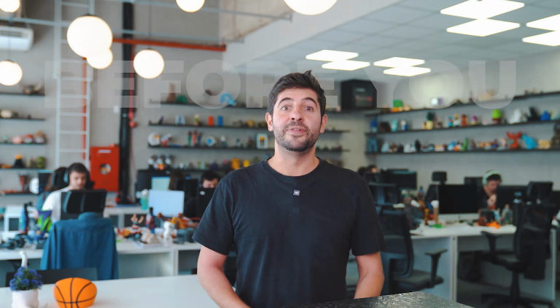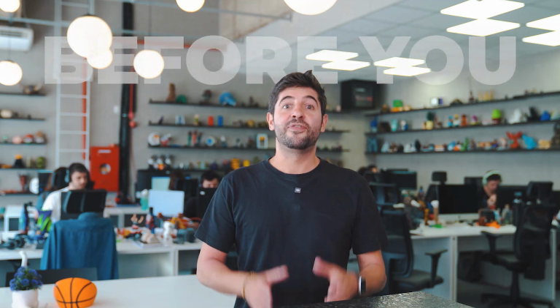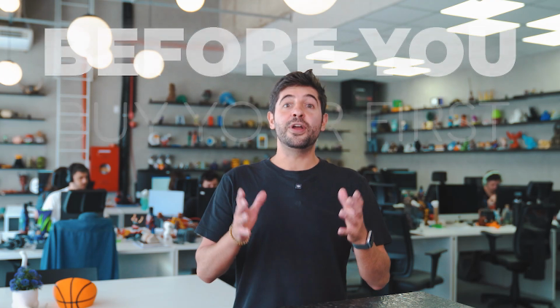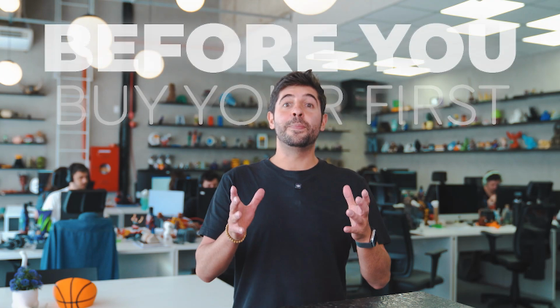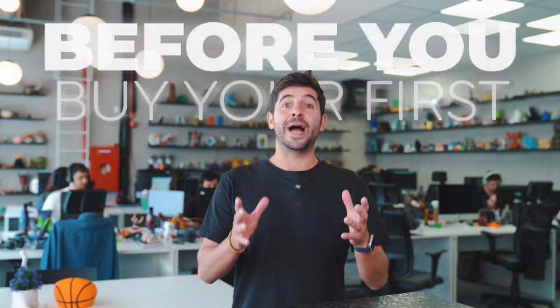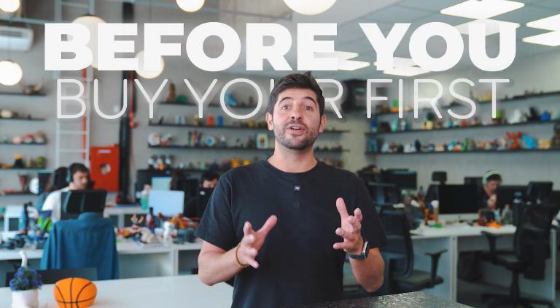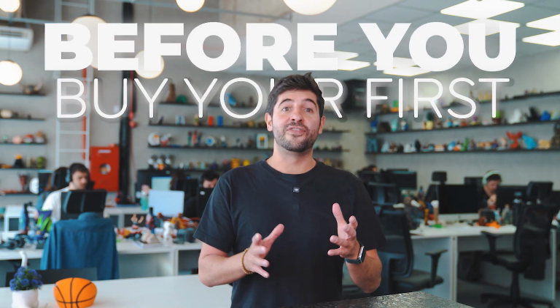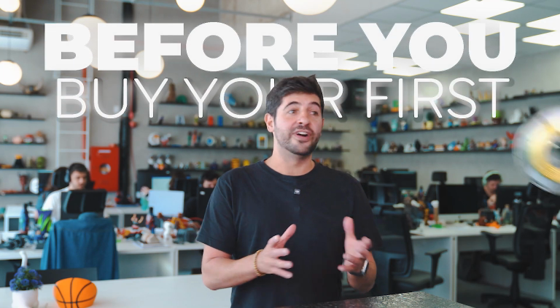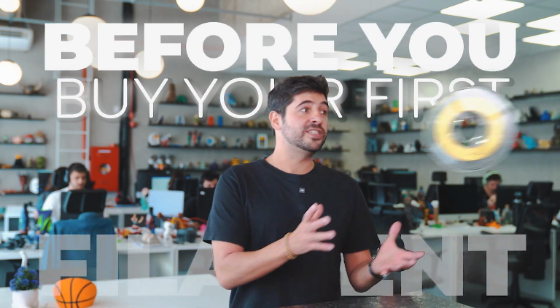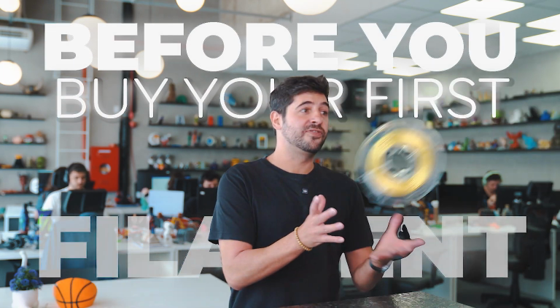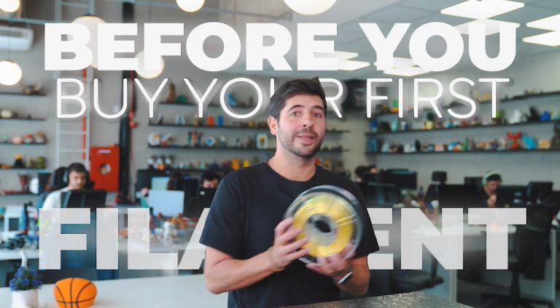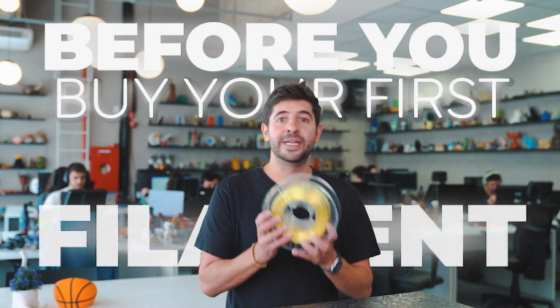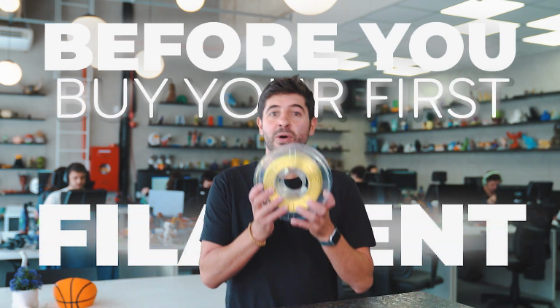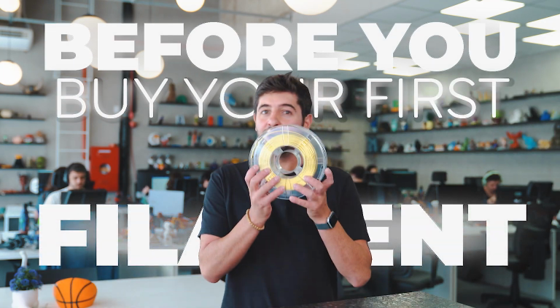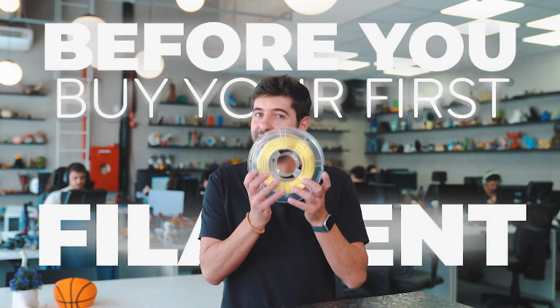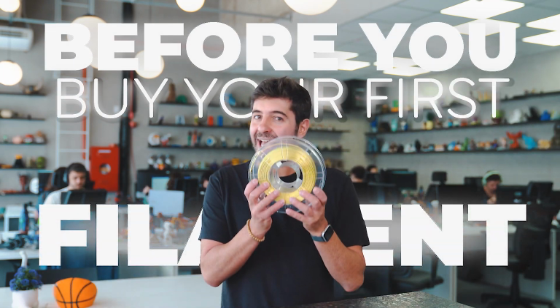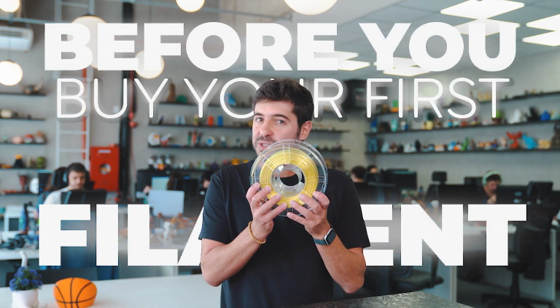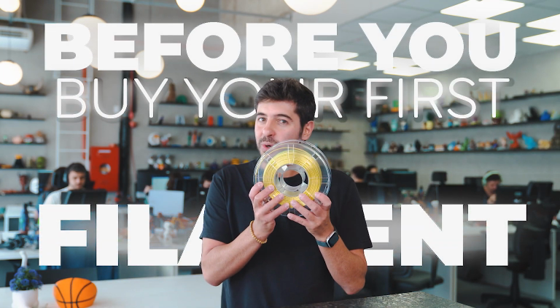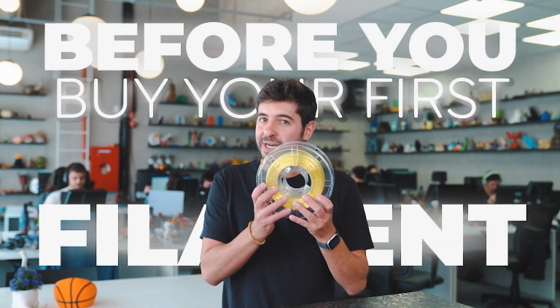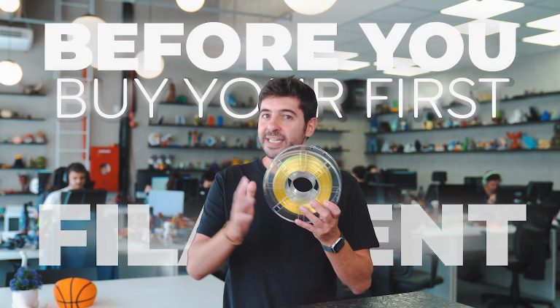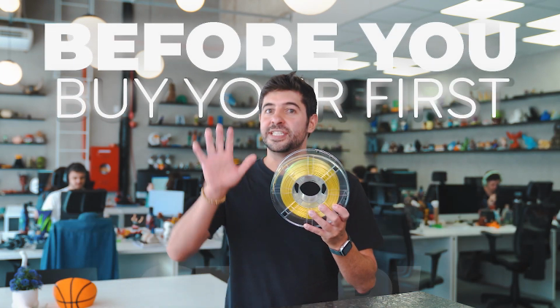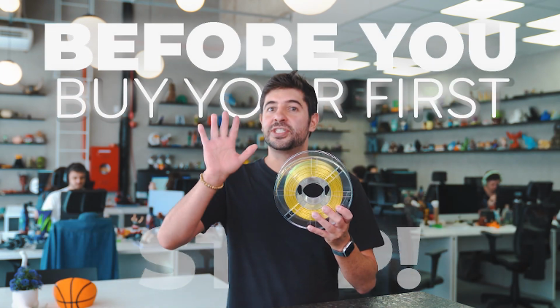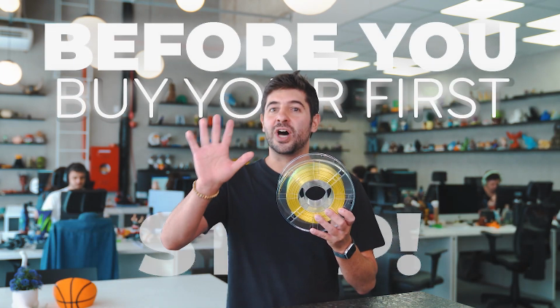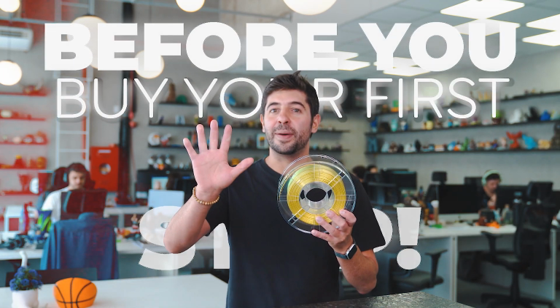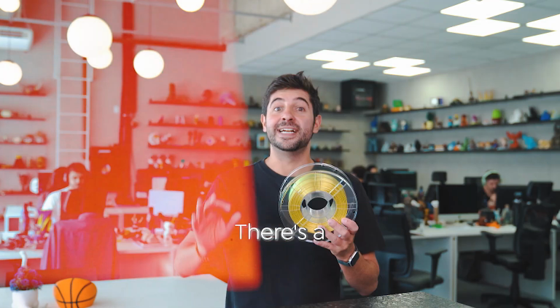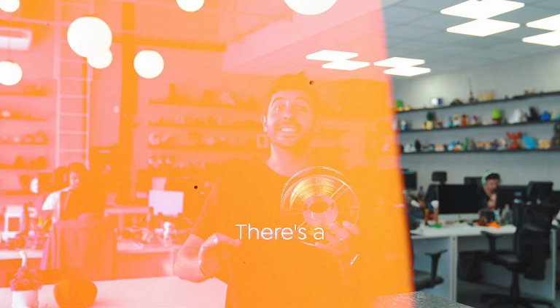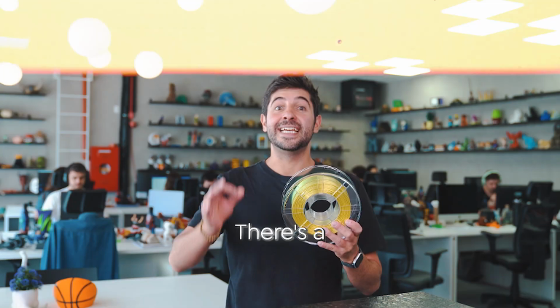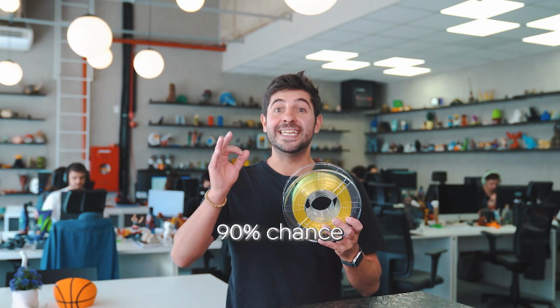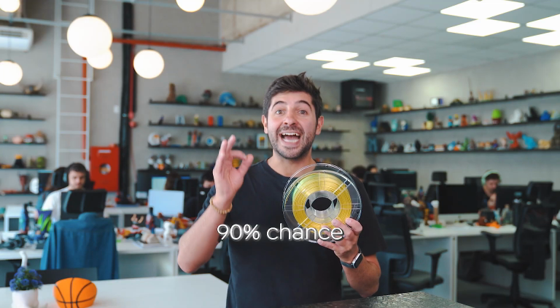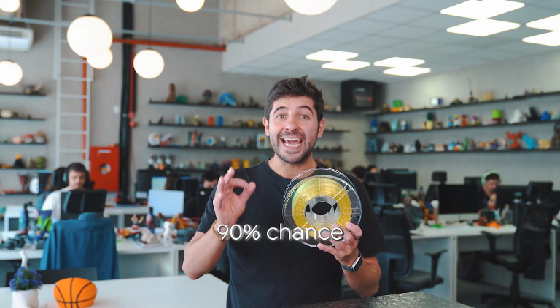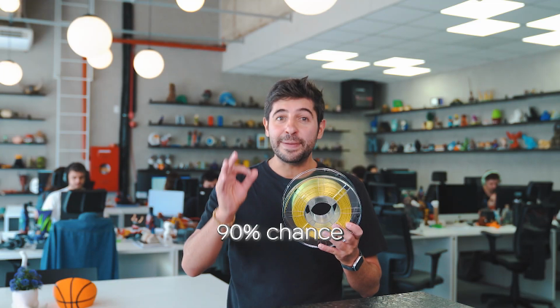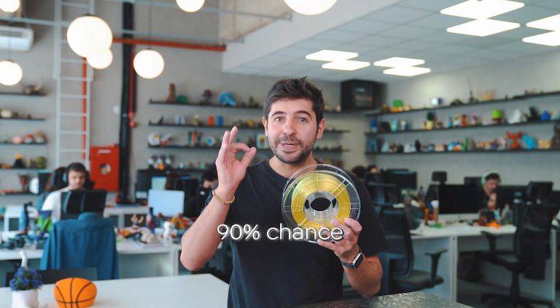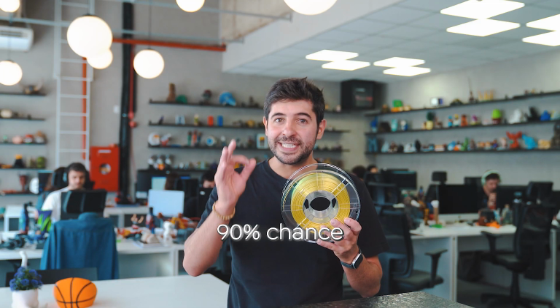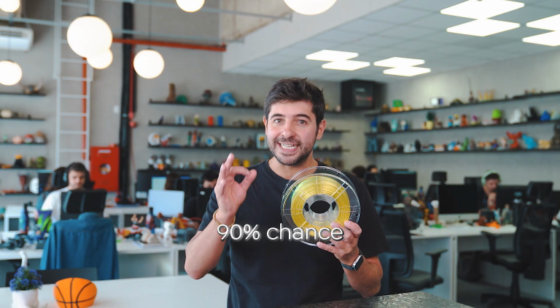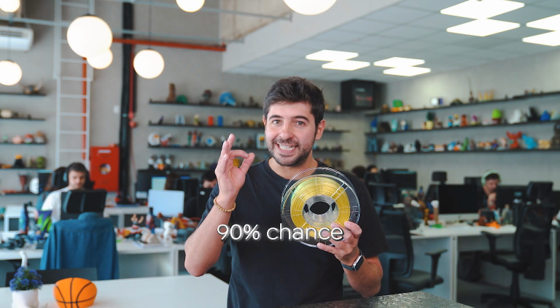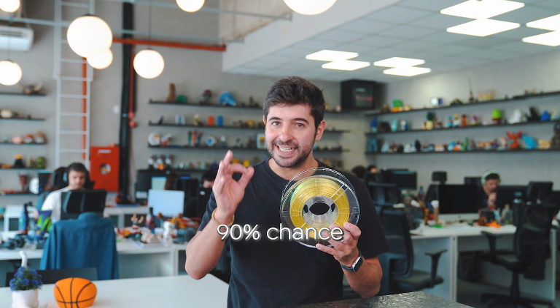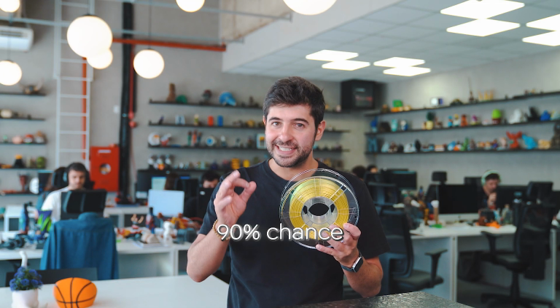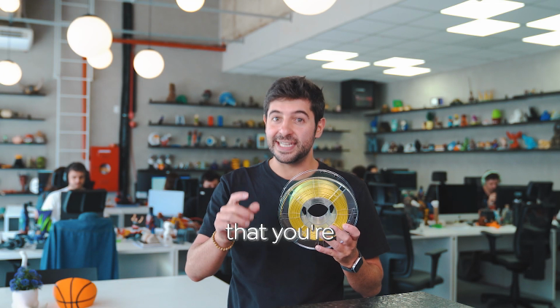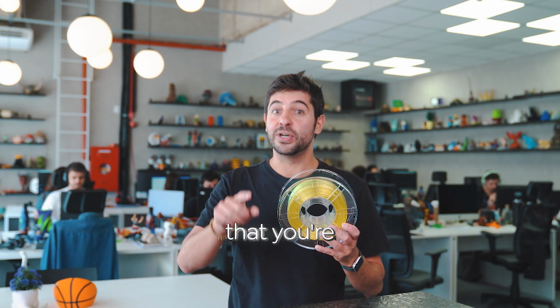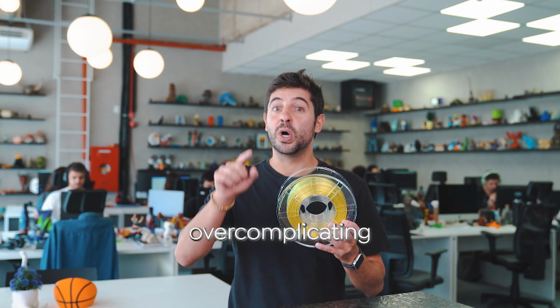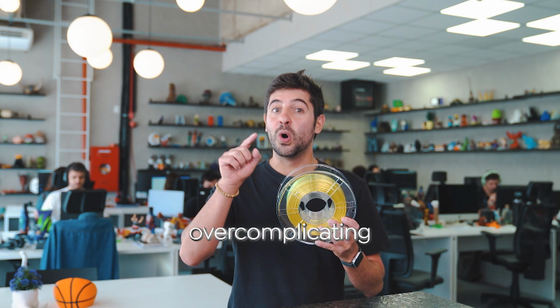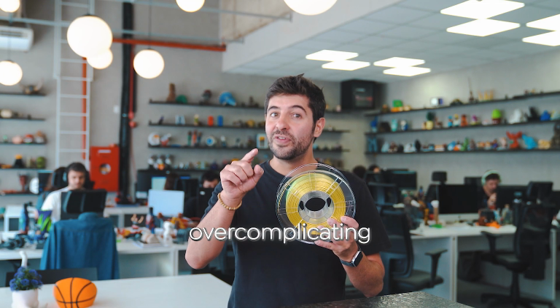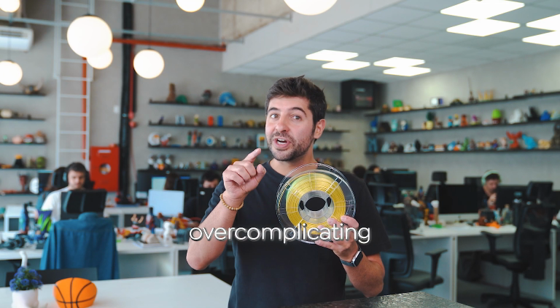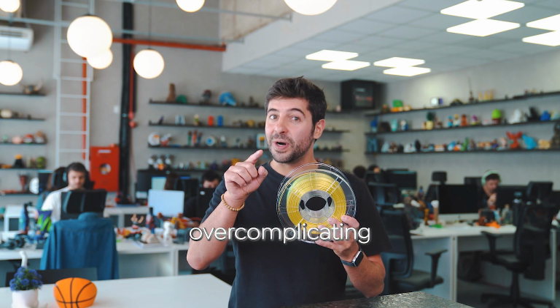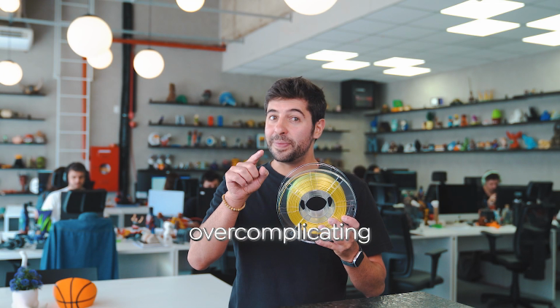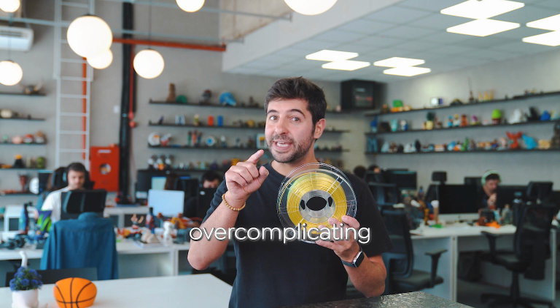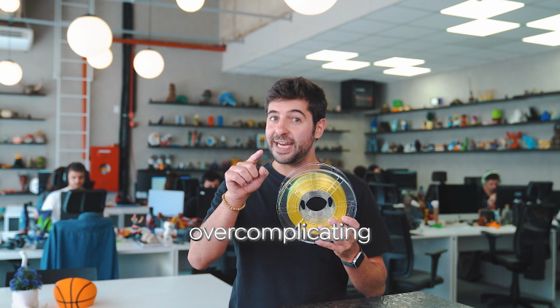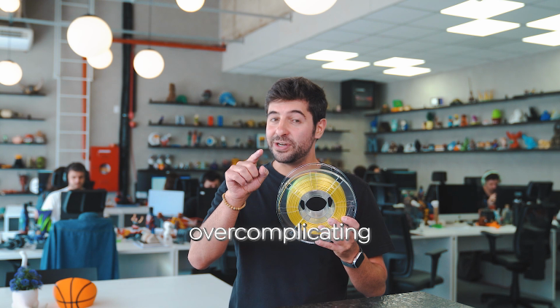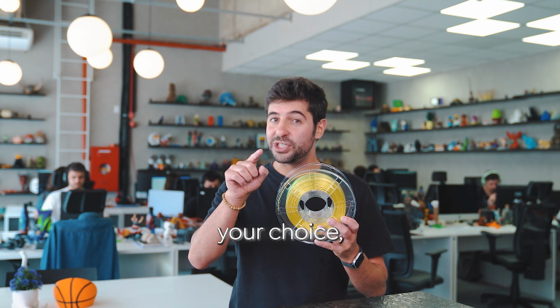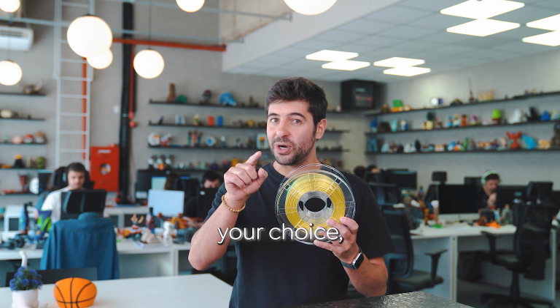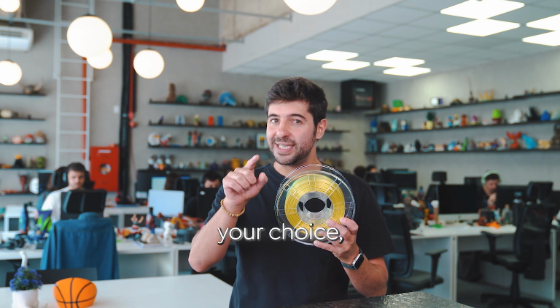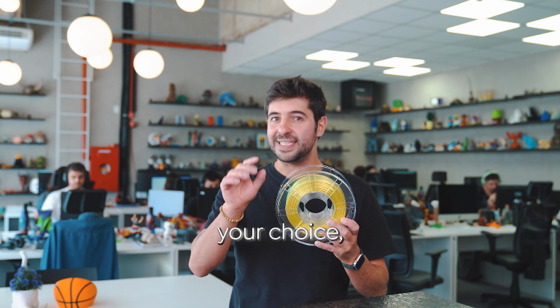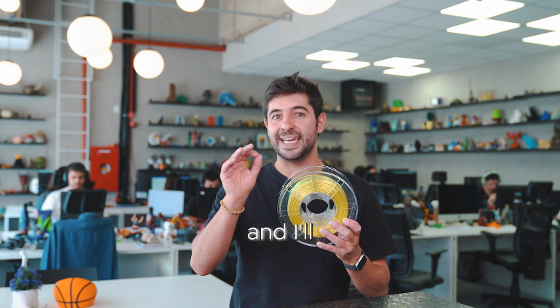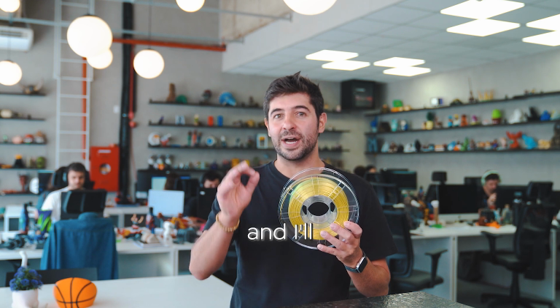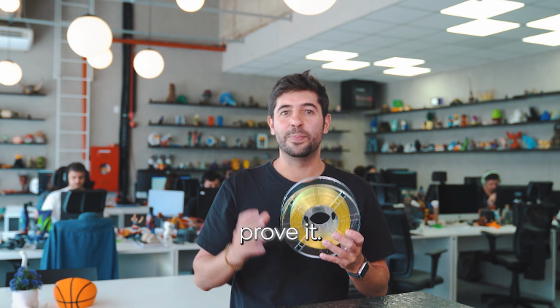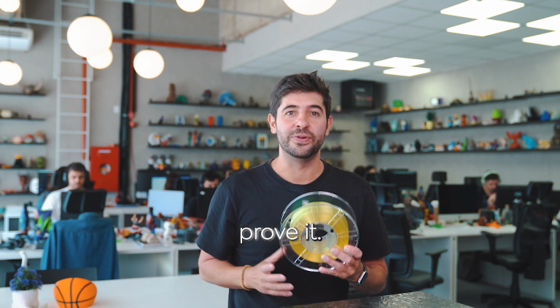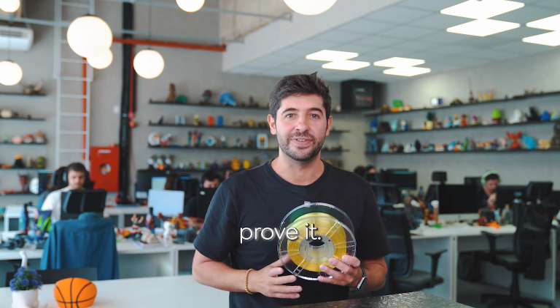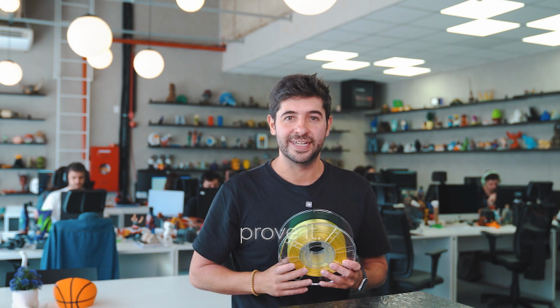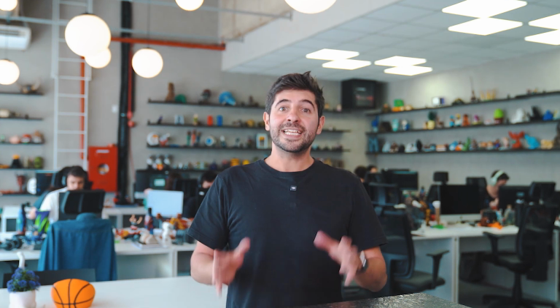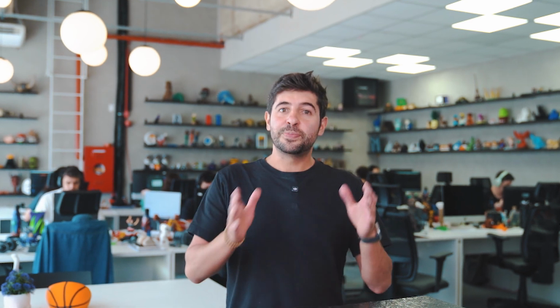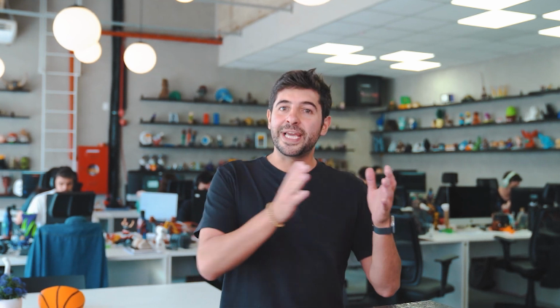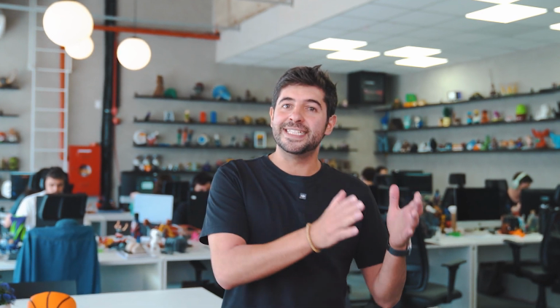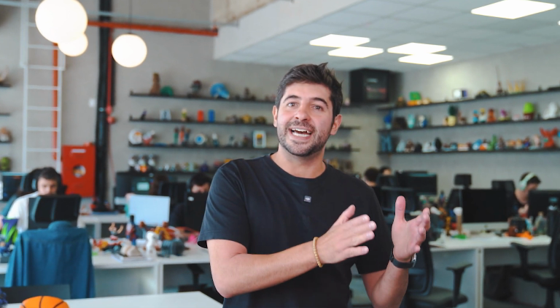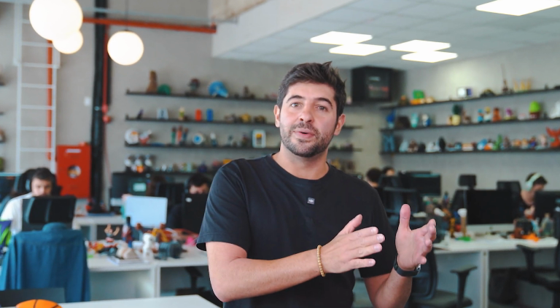Before you buy your first filament or your next one, stop. There's a 90% chance that you're over-complicating your choice, and I'll prove it. Let's break it down.